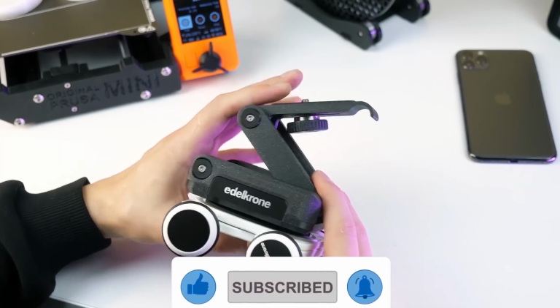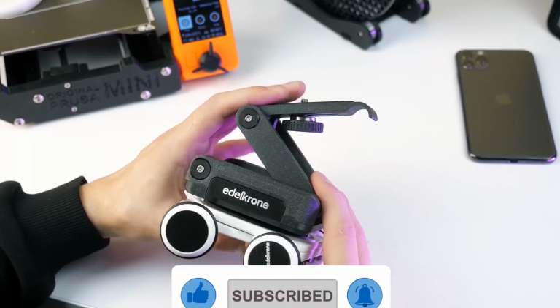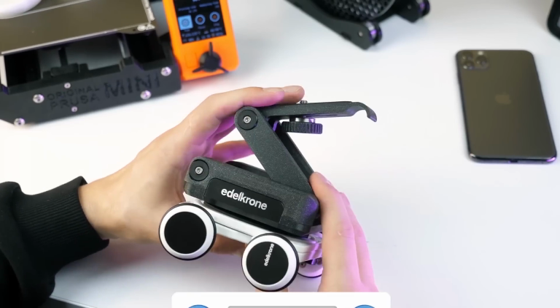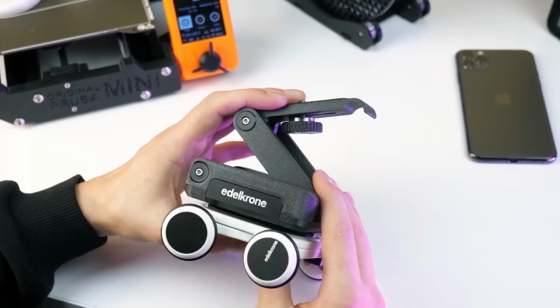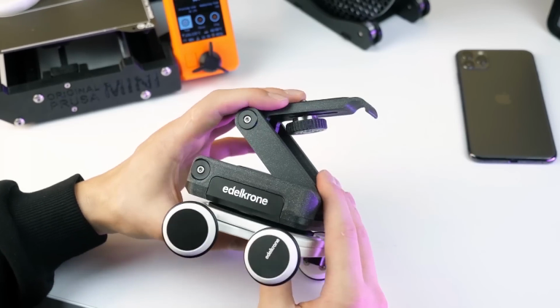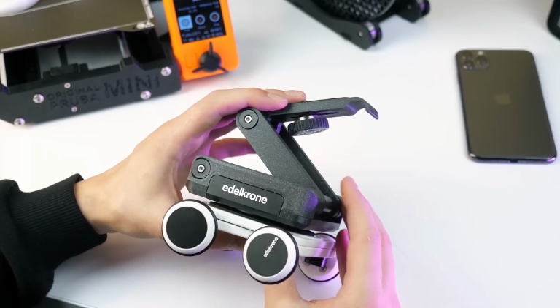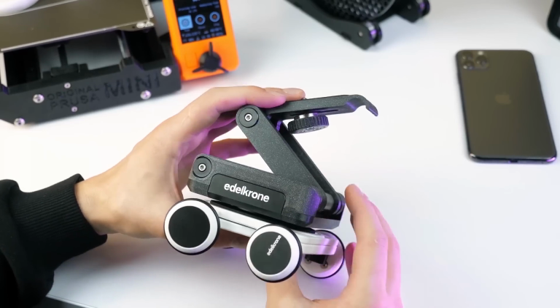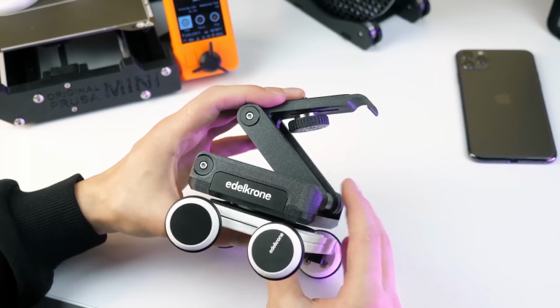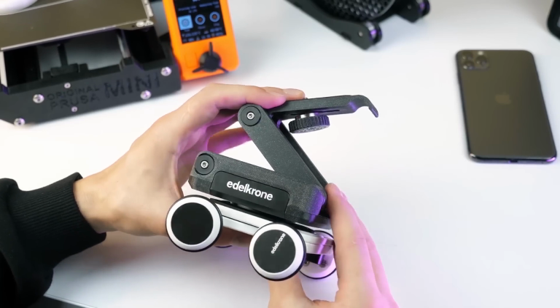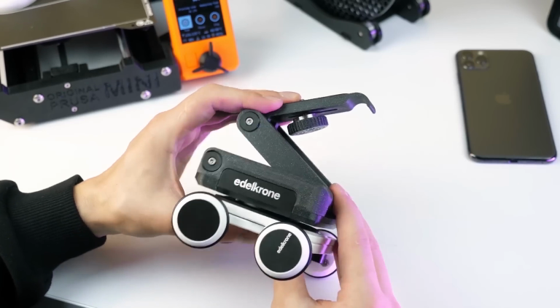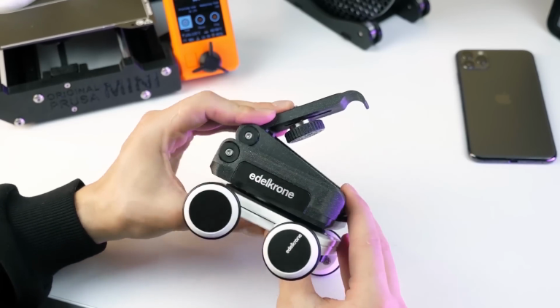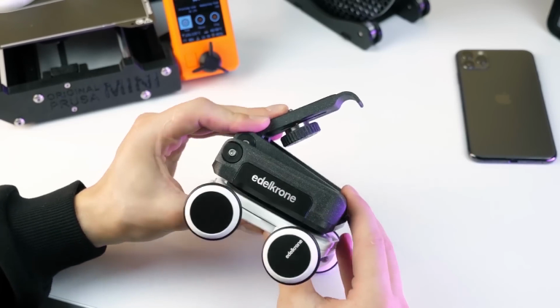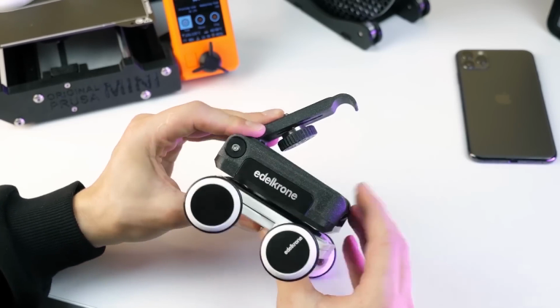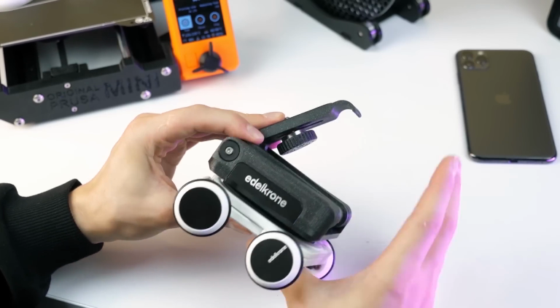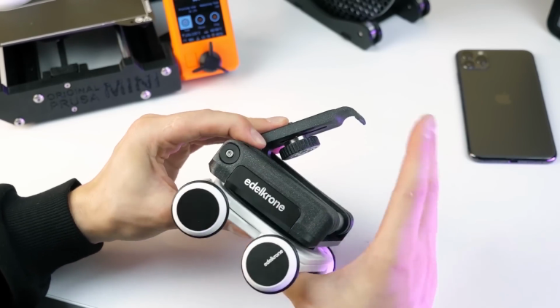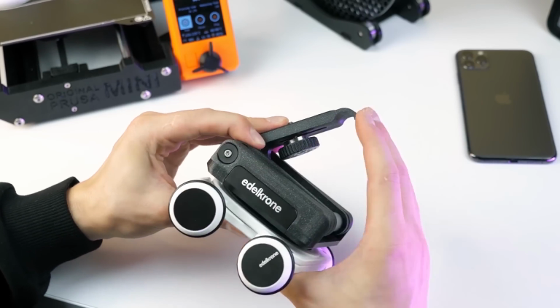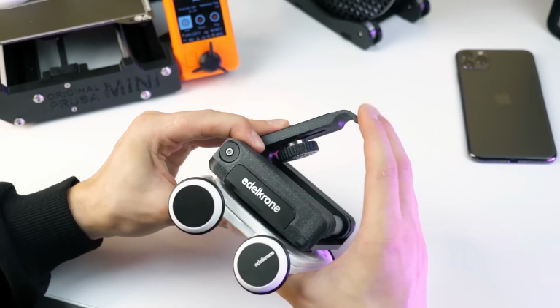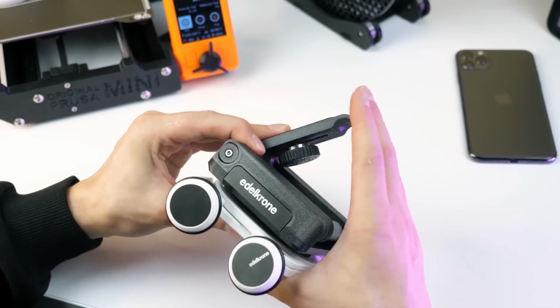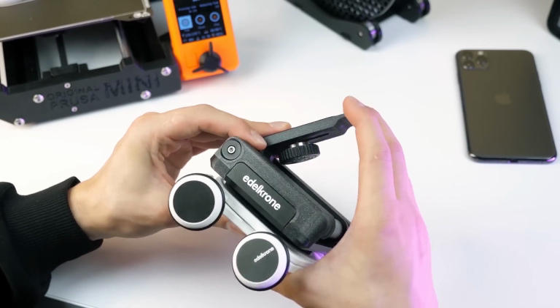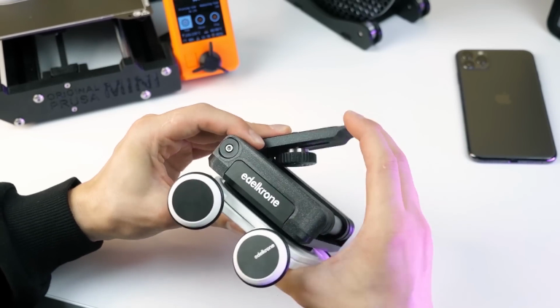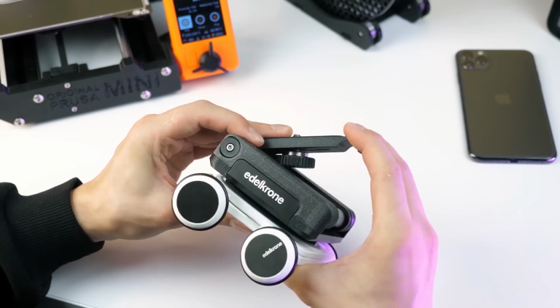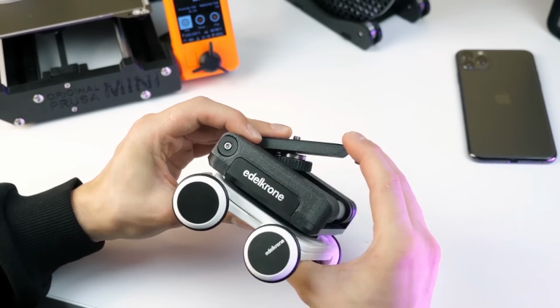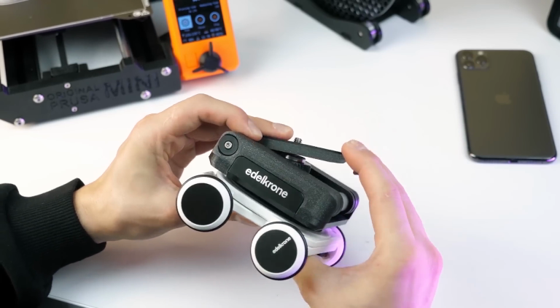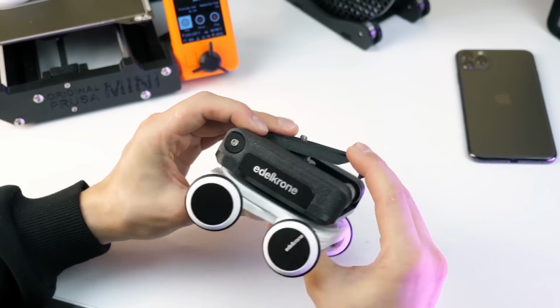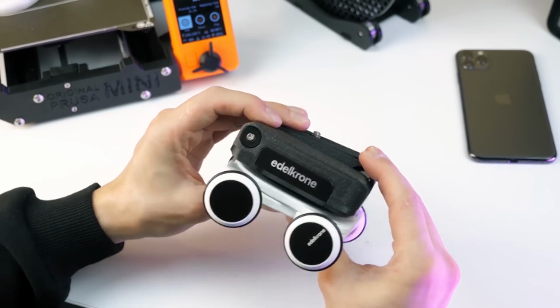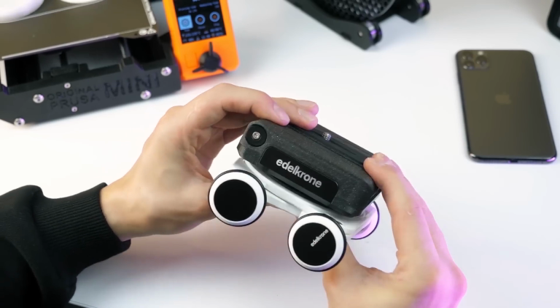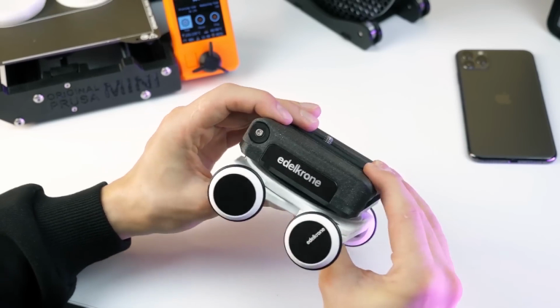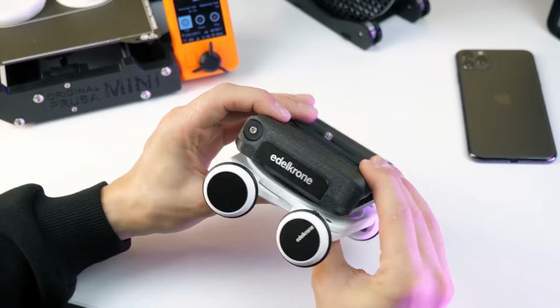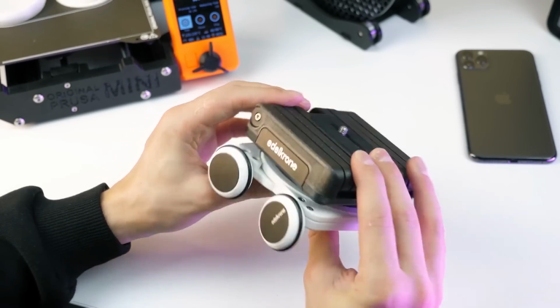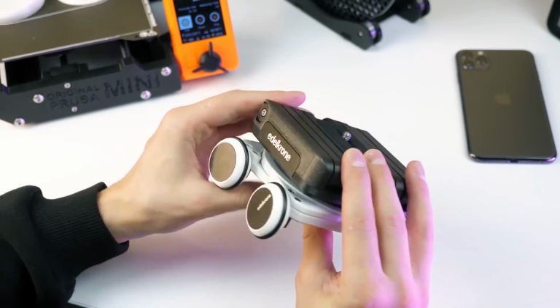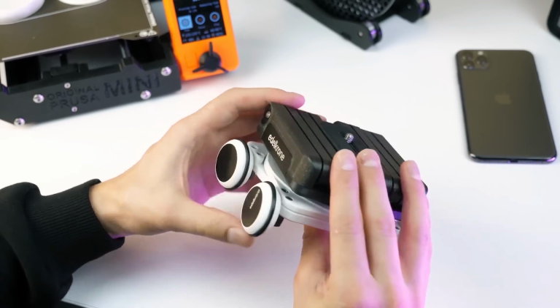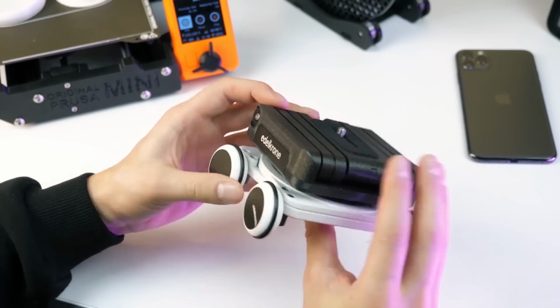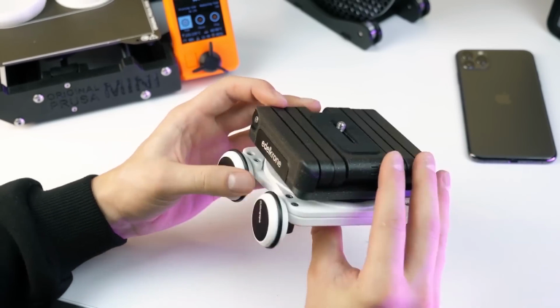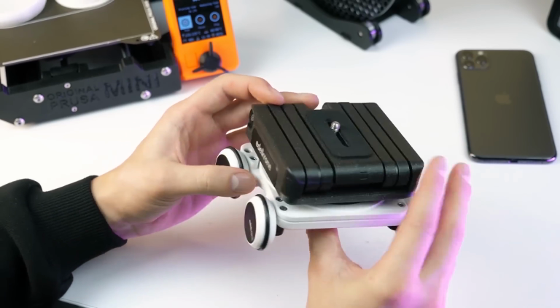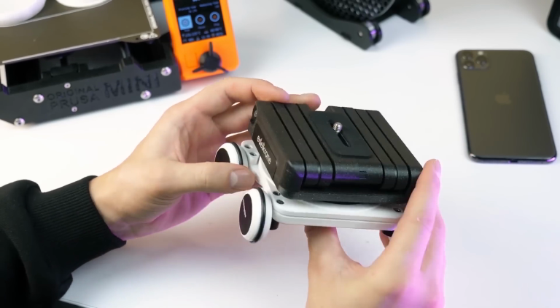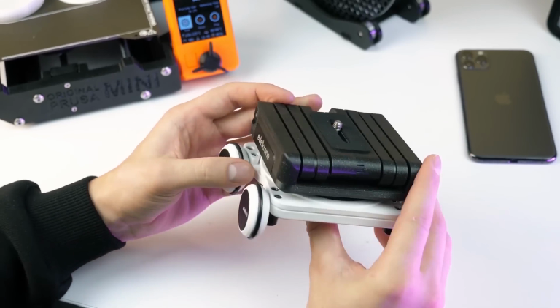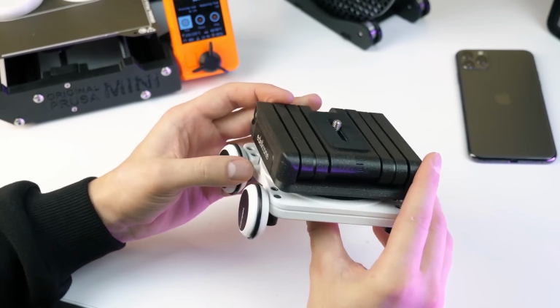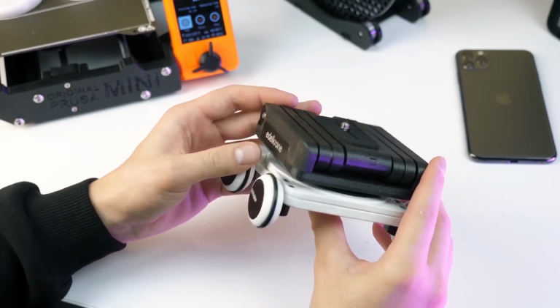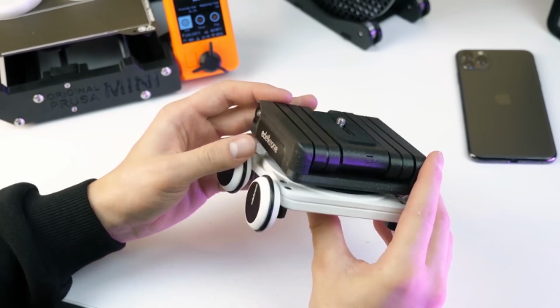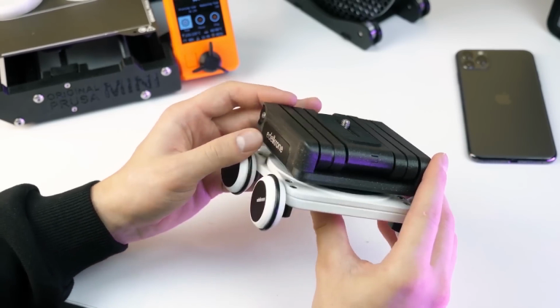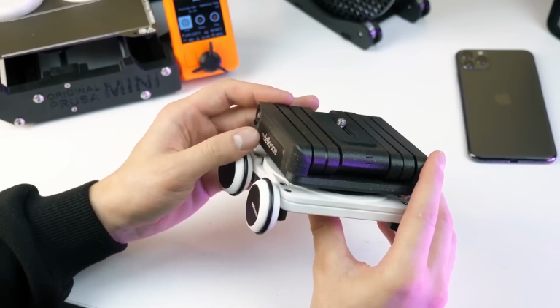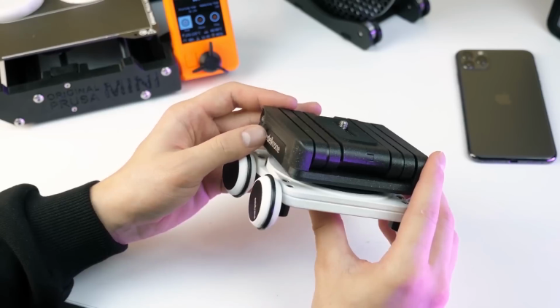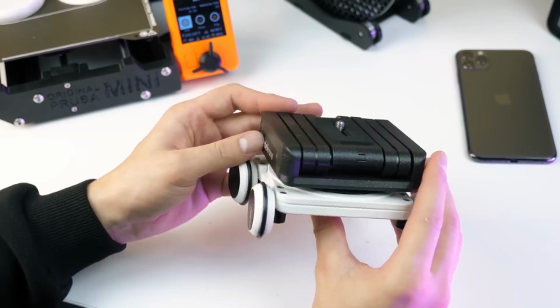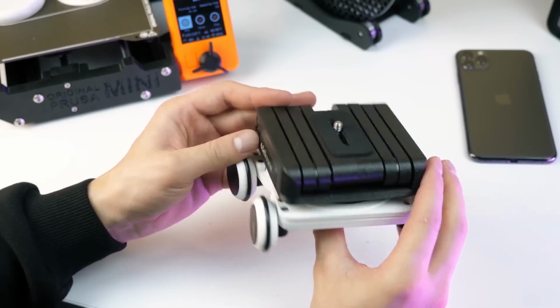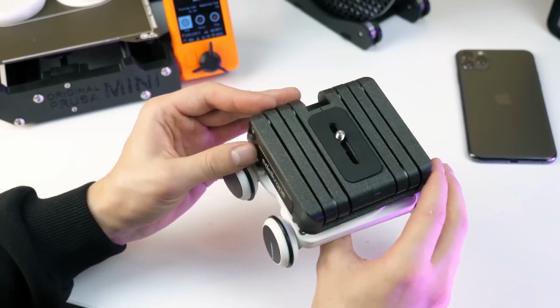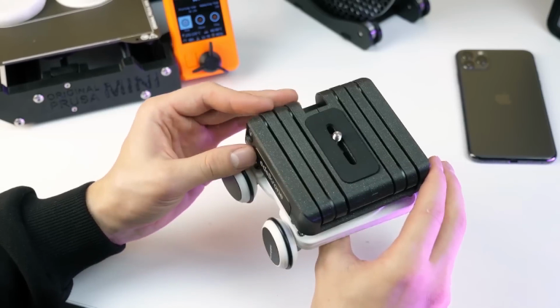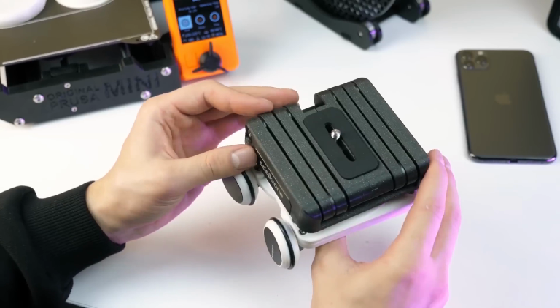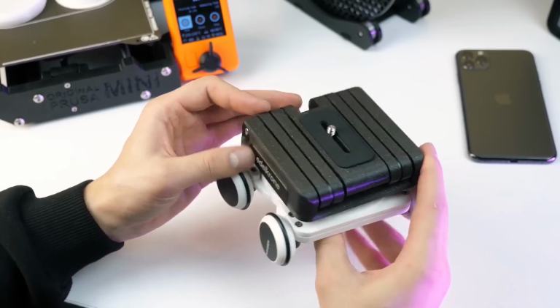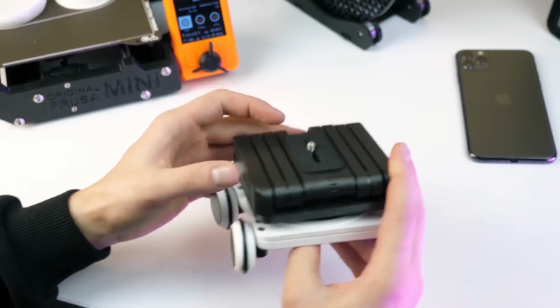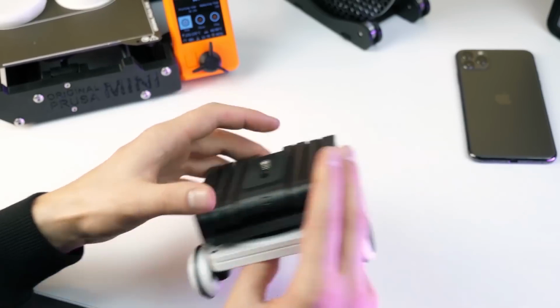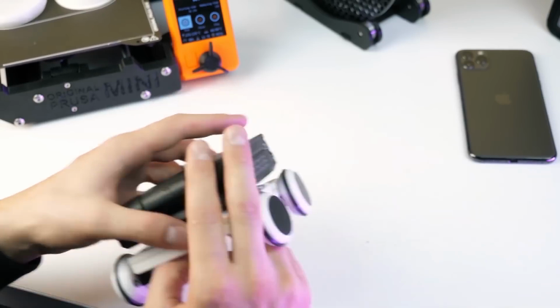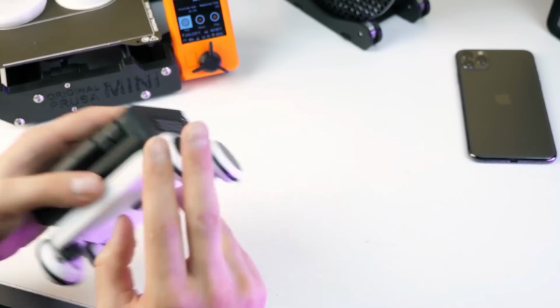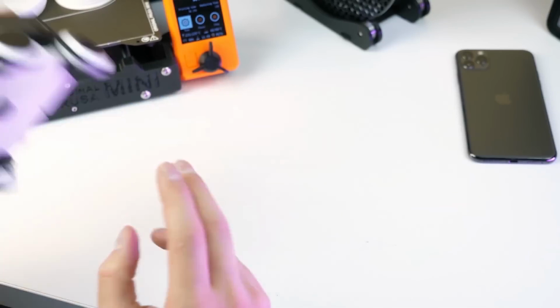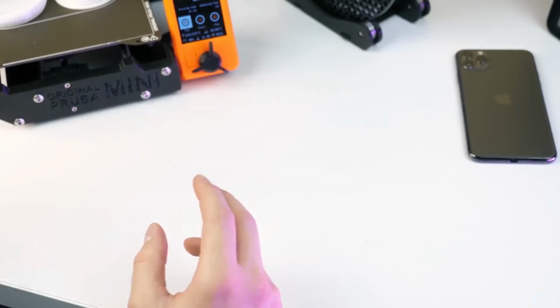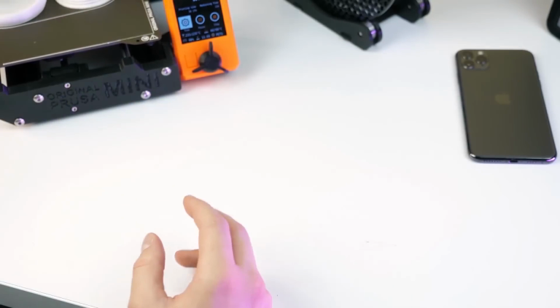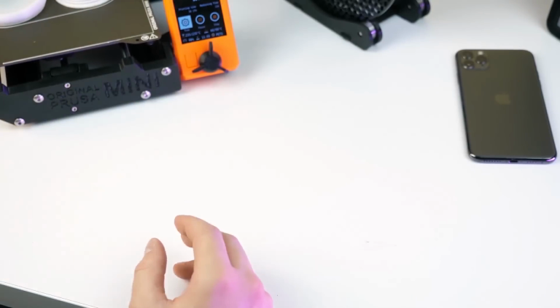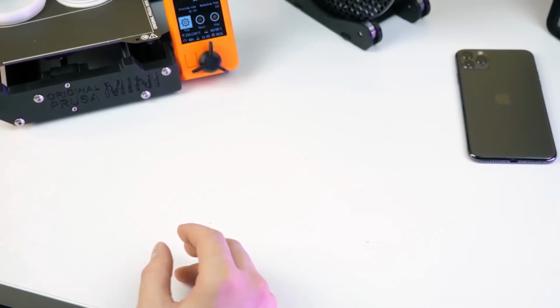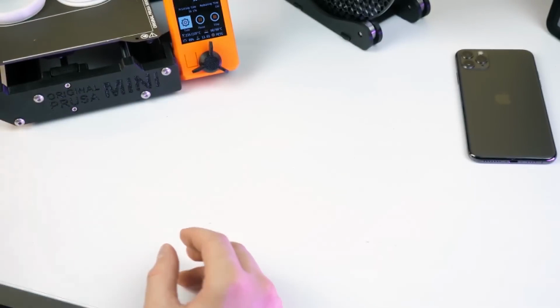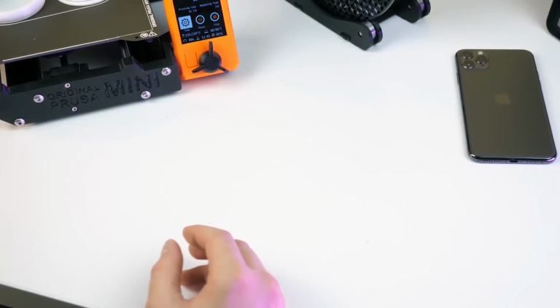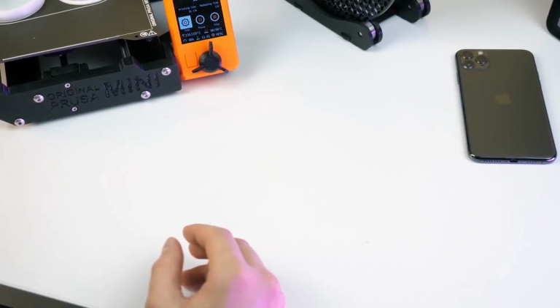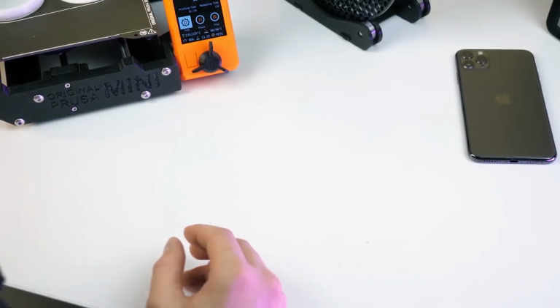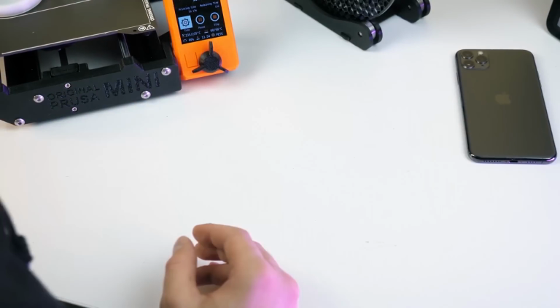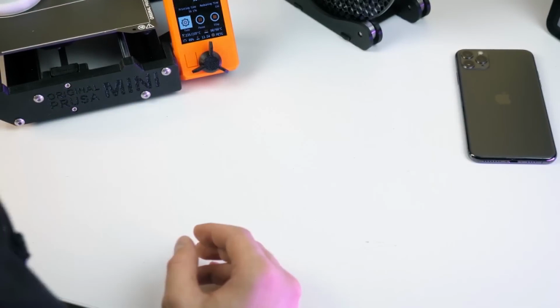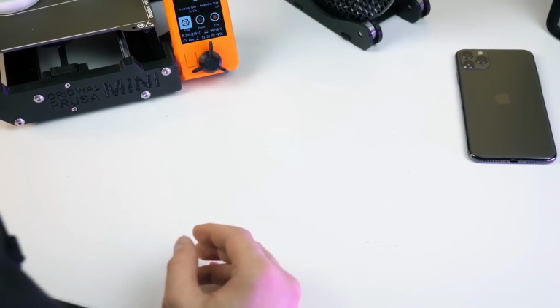Now let's move on to some funny and simple models. Nevertheless, they will really show you what my little 3D printer is capable of.